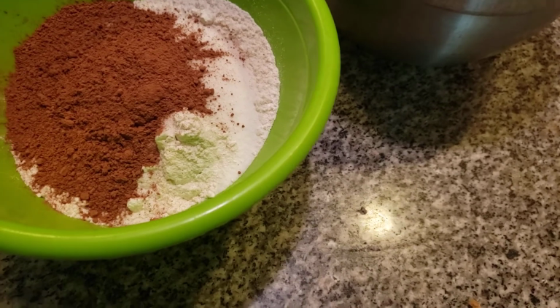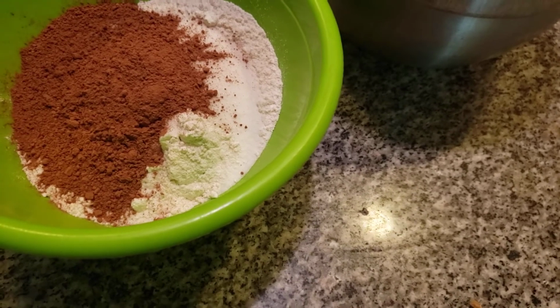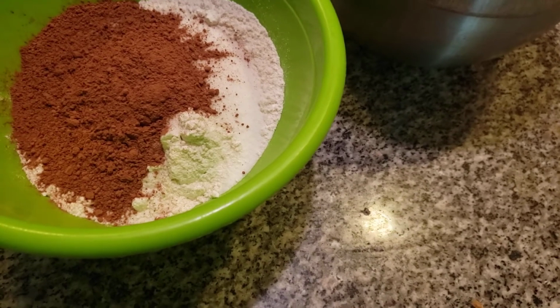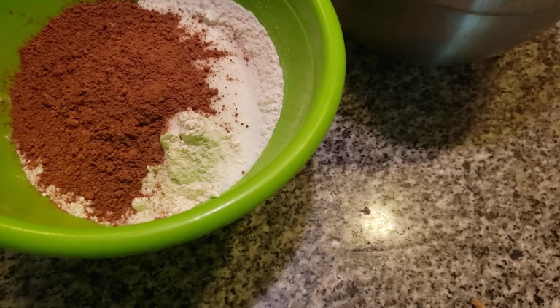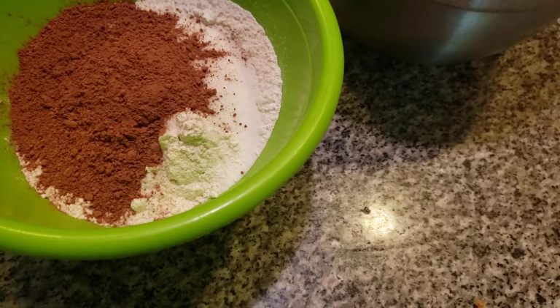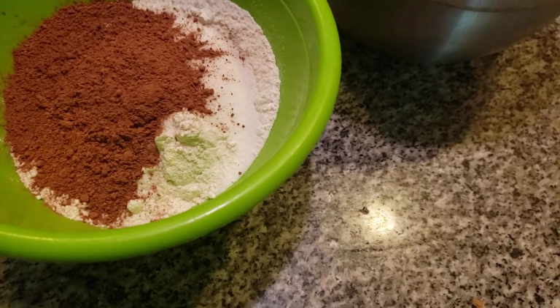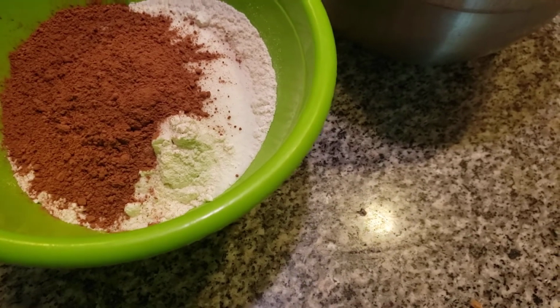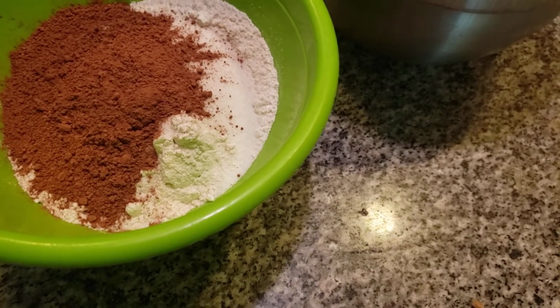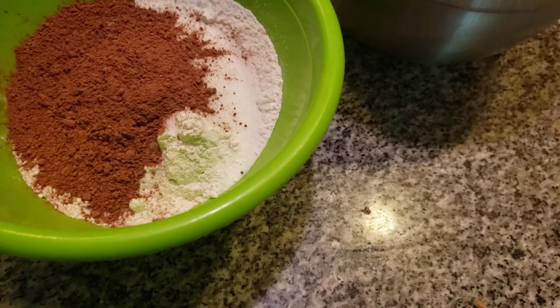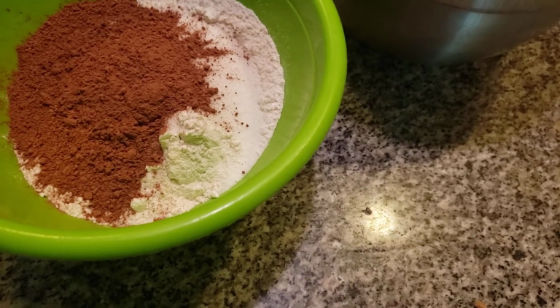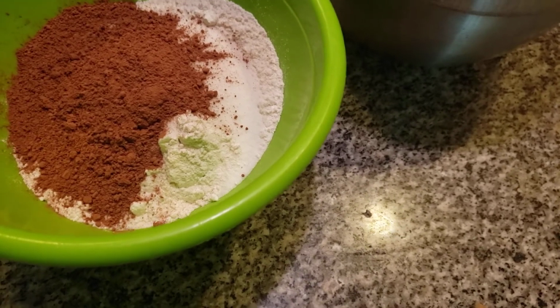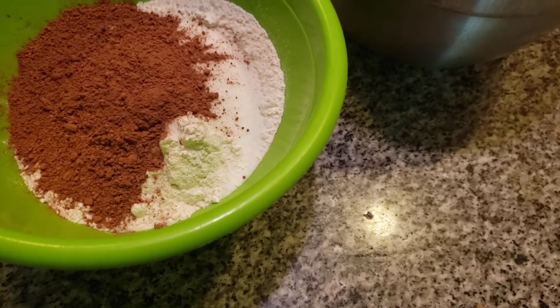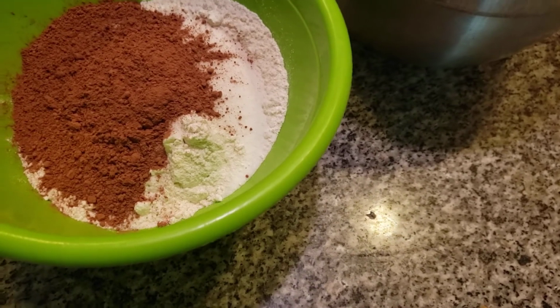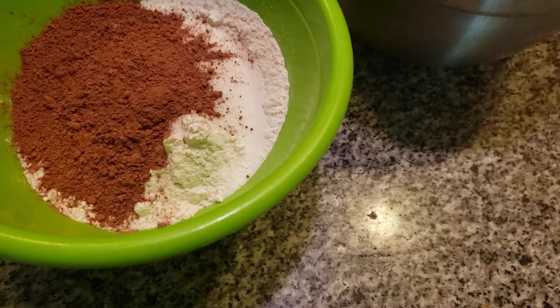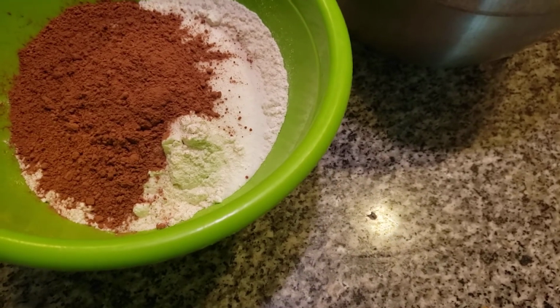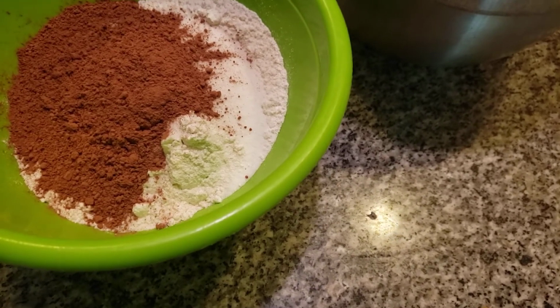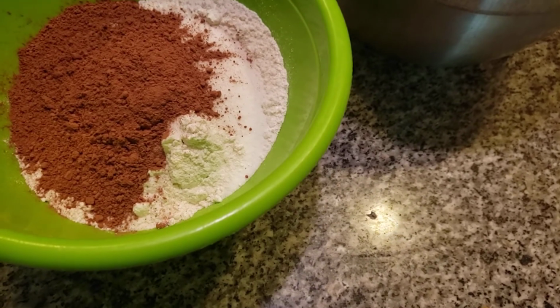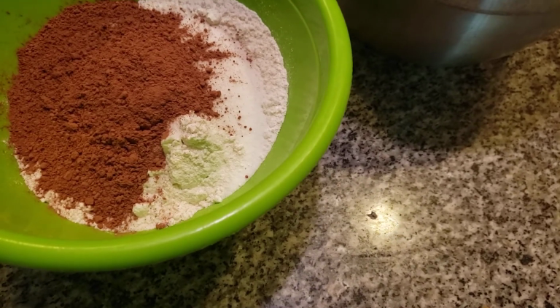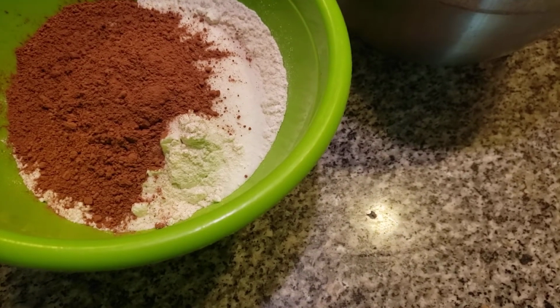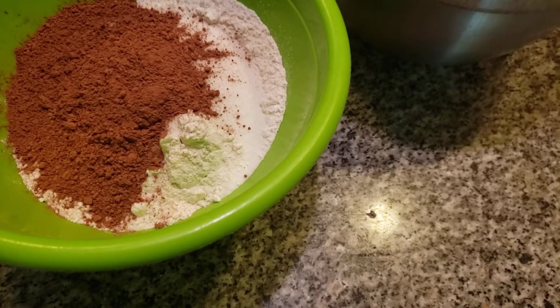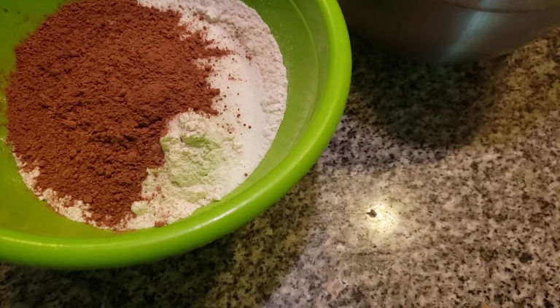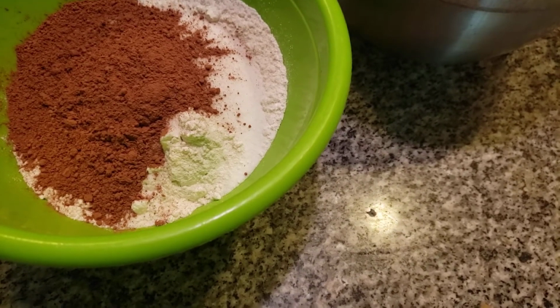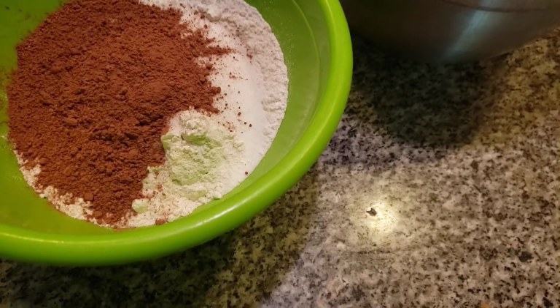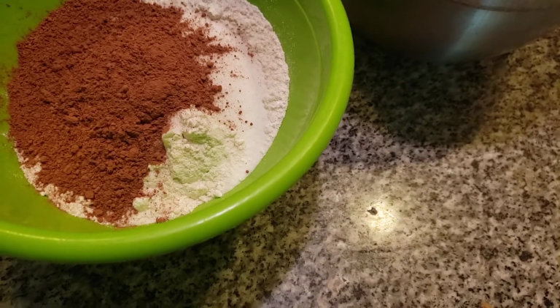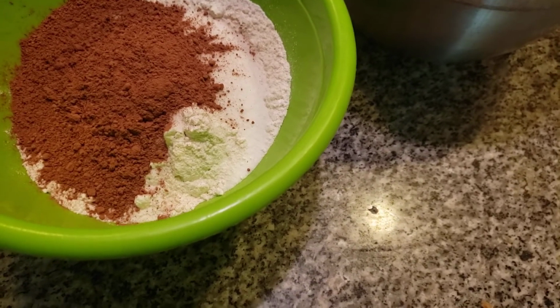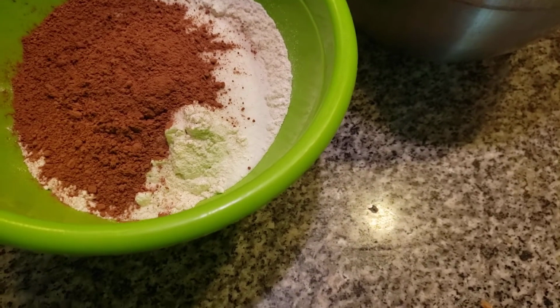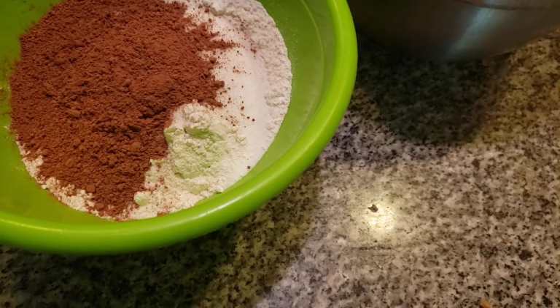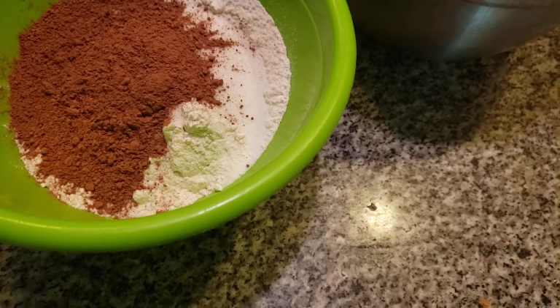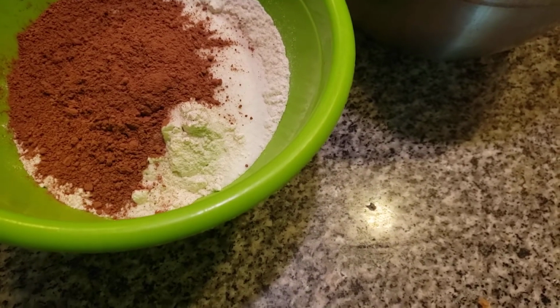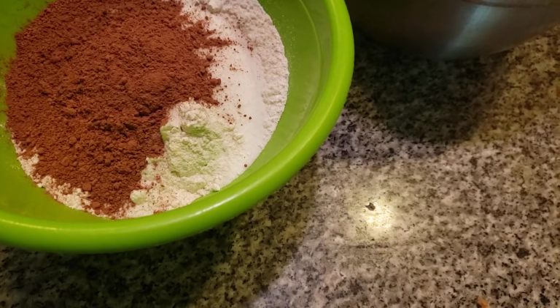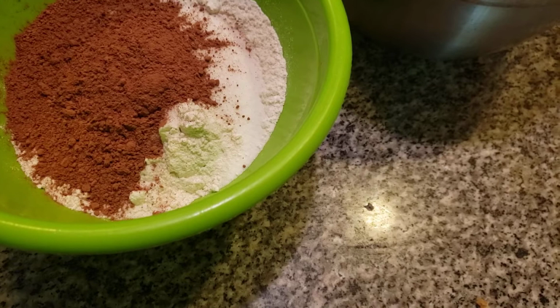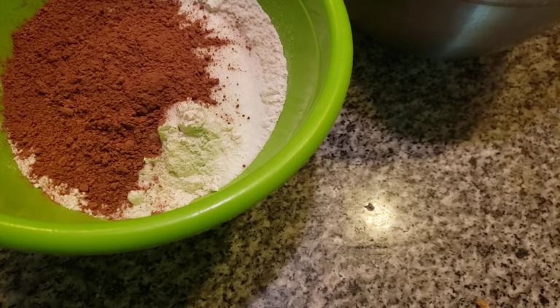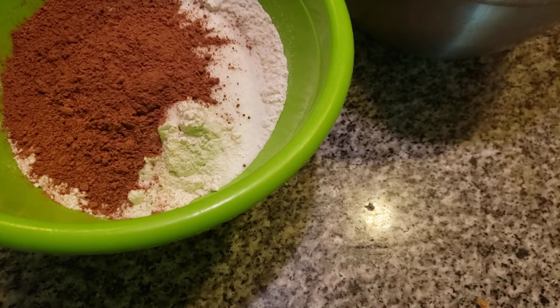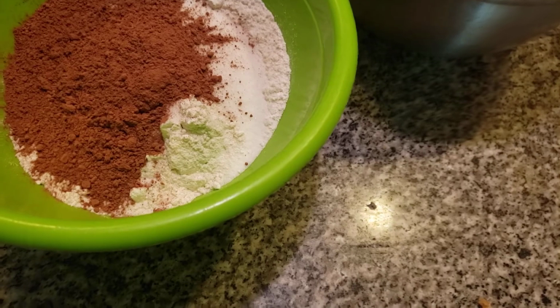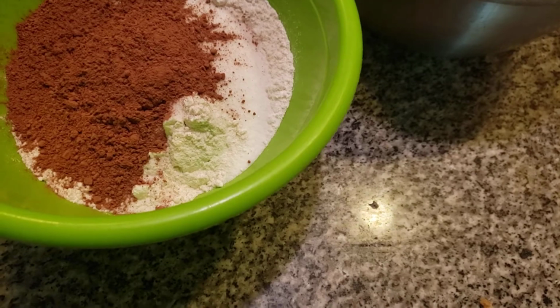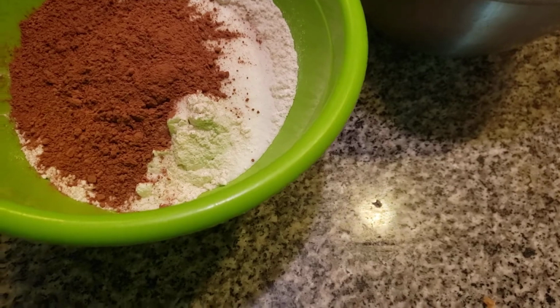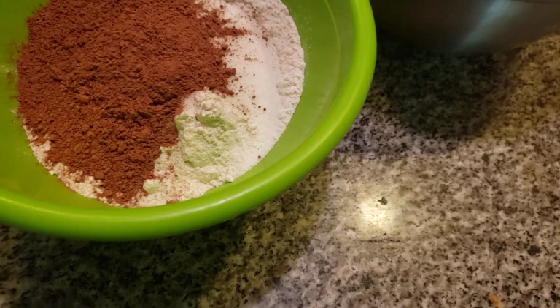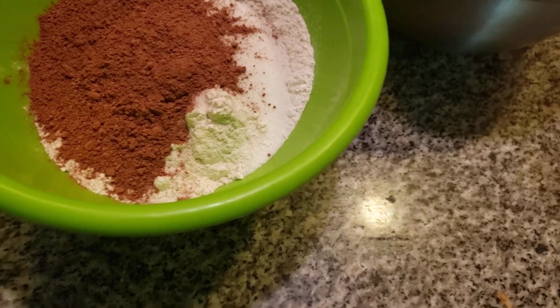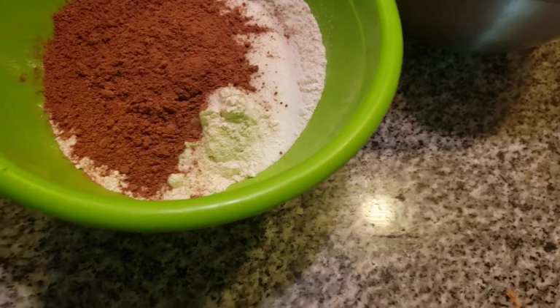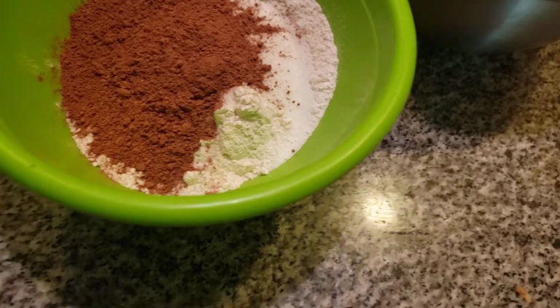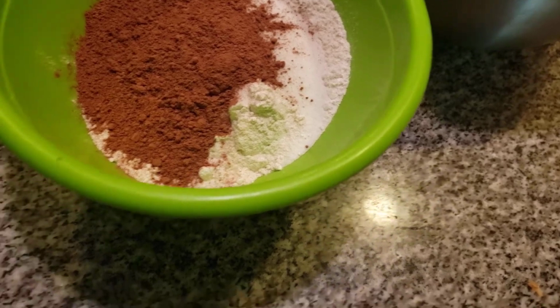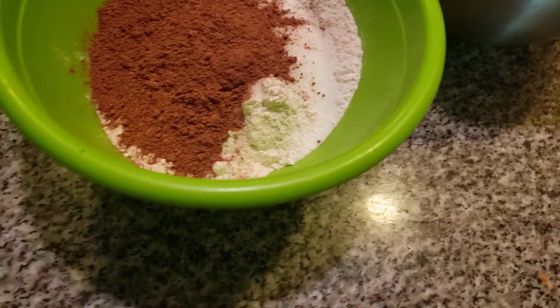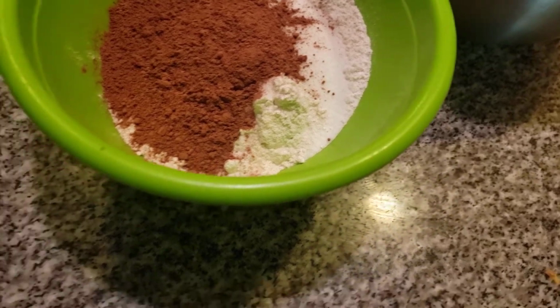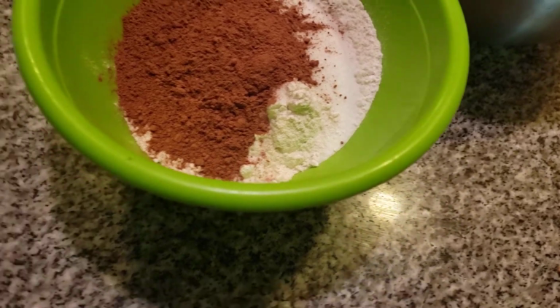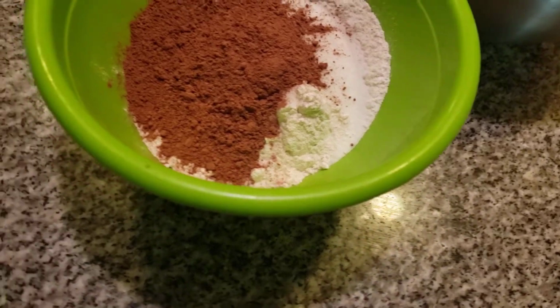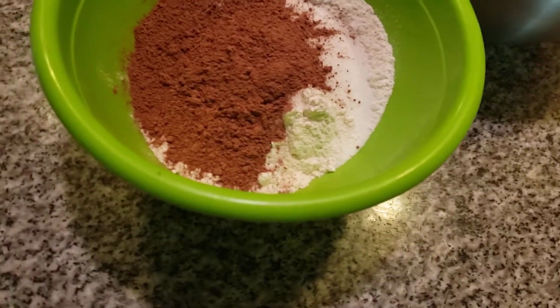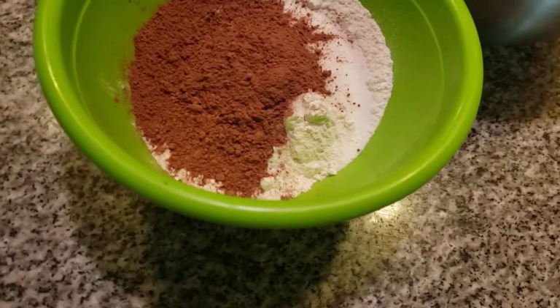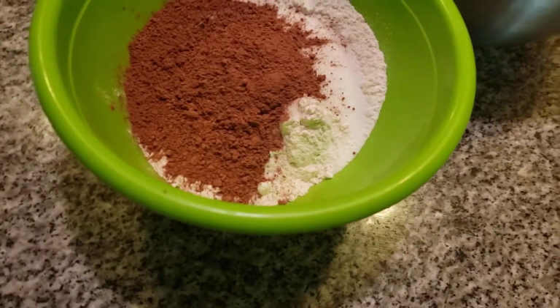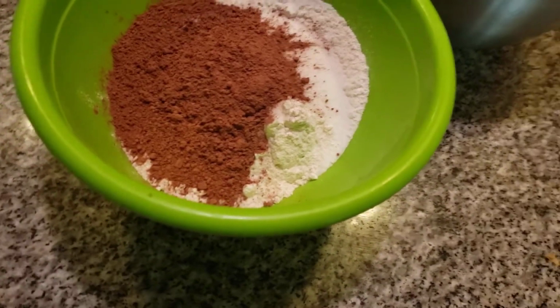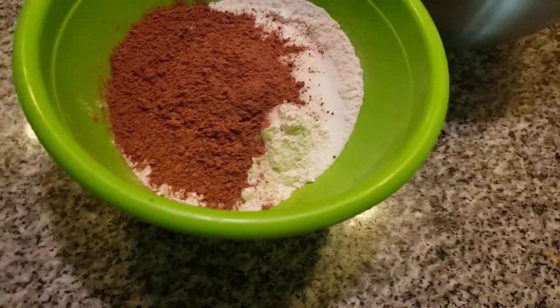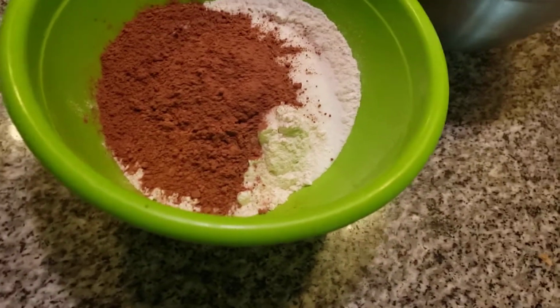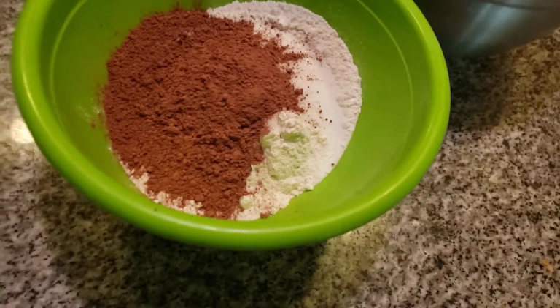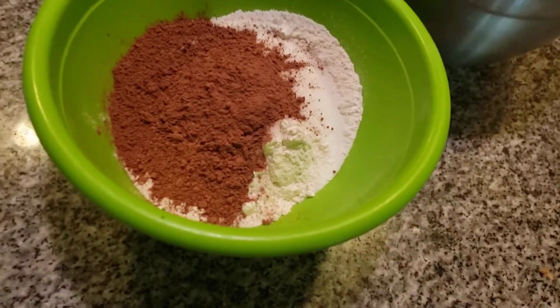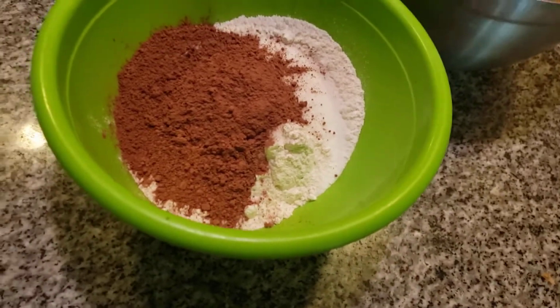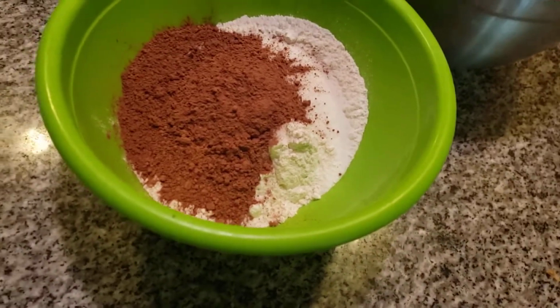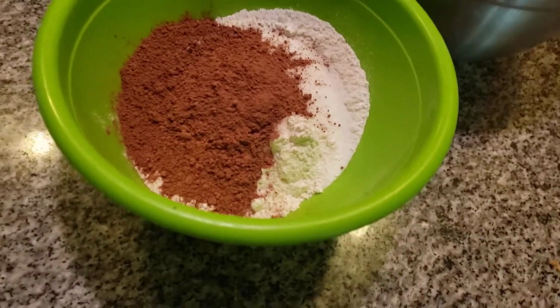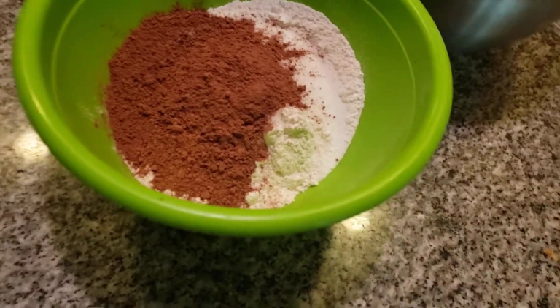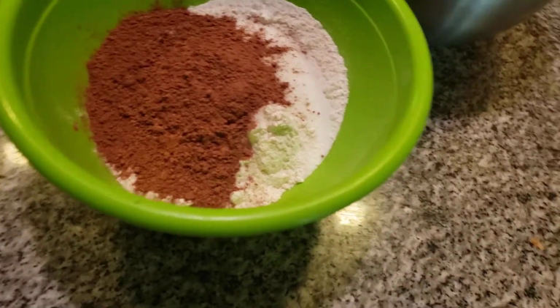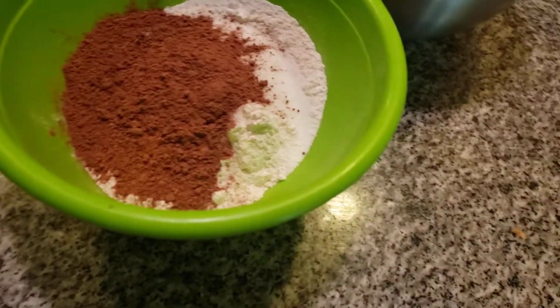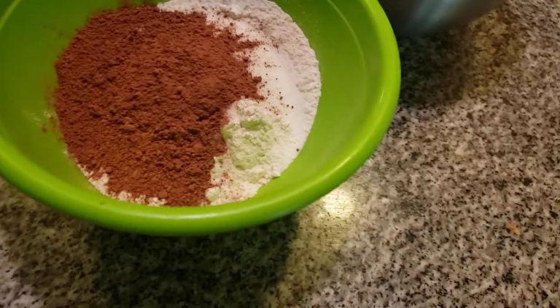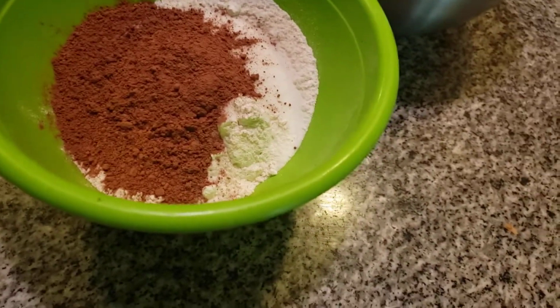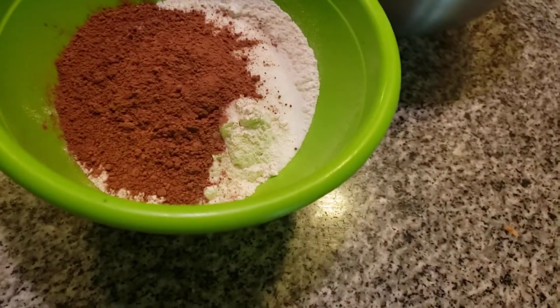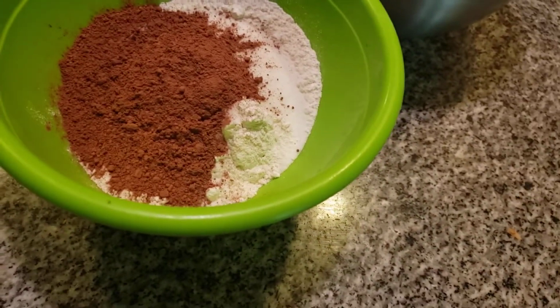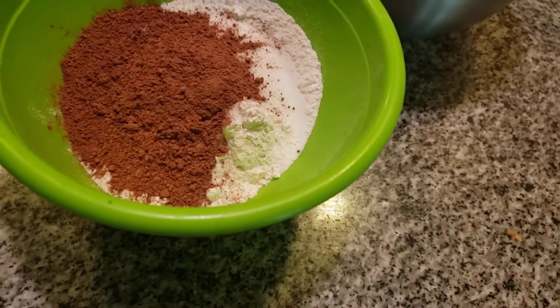What am I doing, folks? I'm opening up the cocoa again — we would have had a double cocoa muffin. That would have been not too funny!